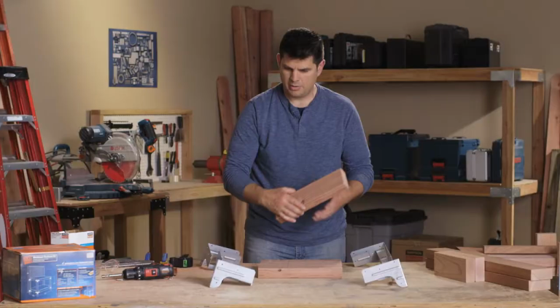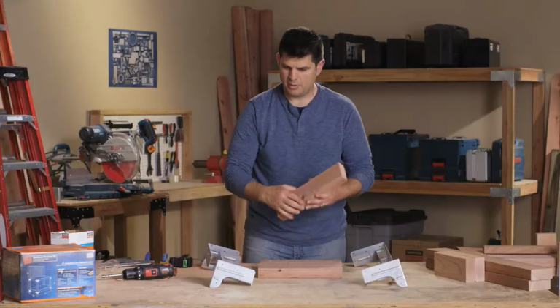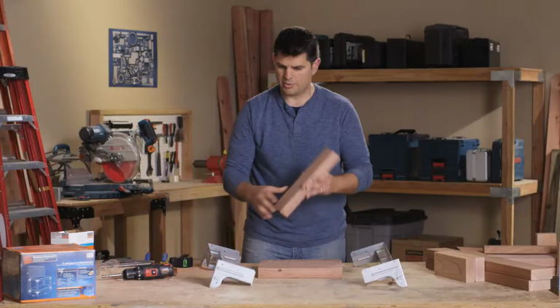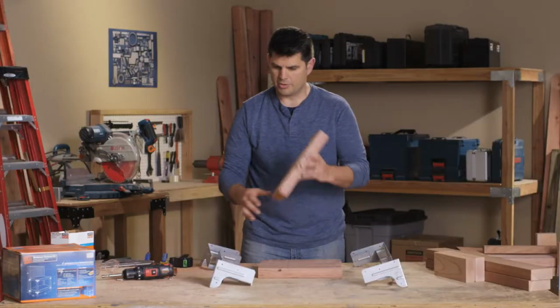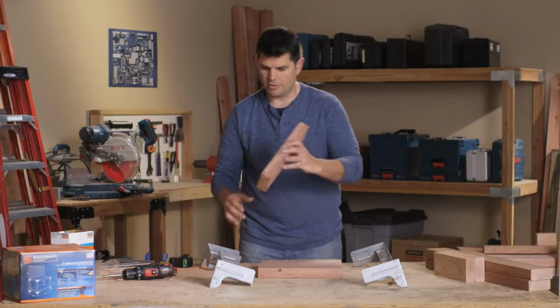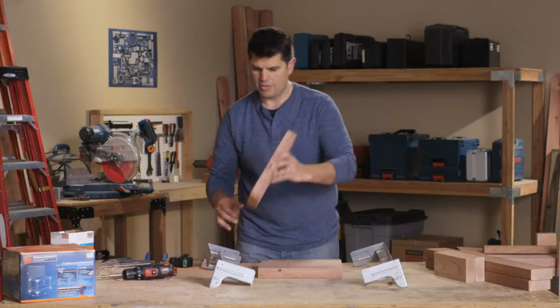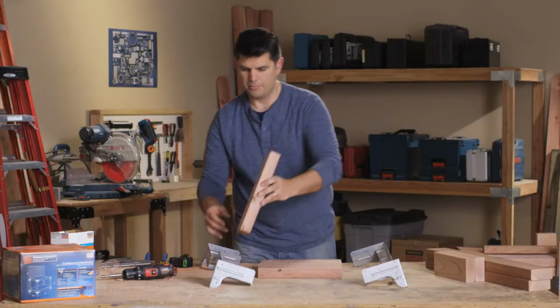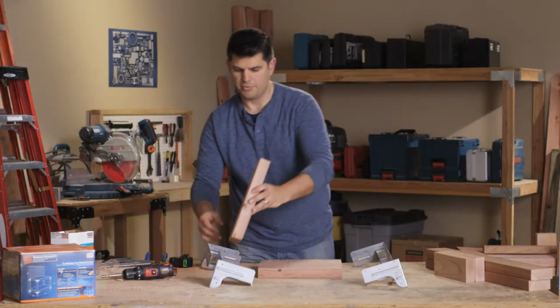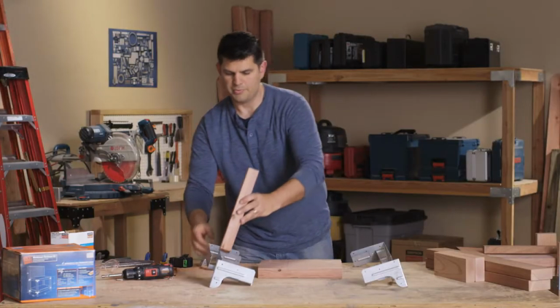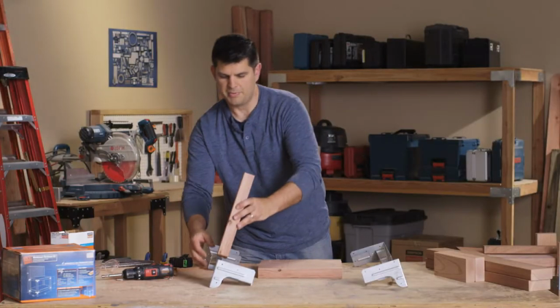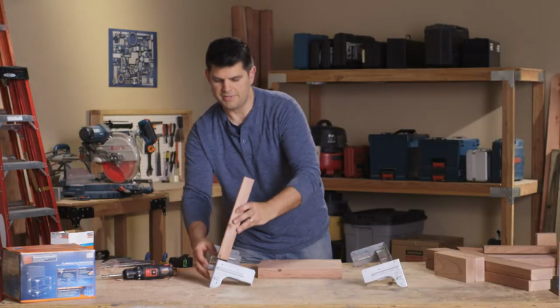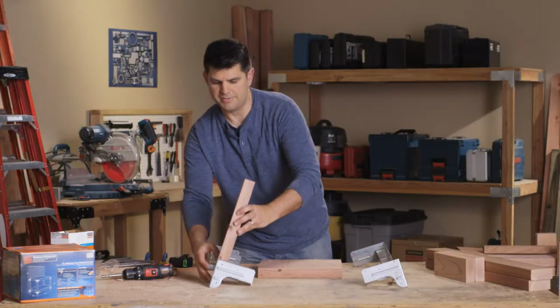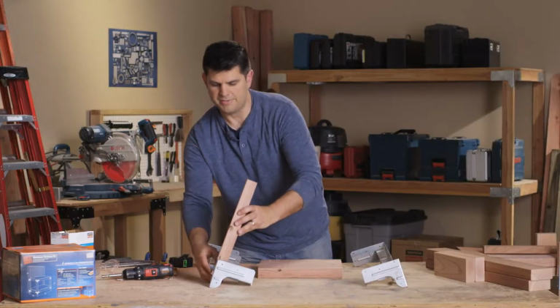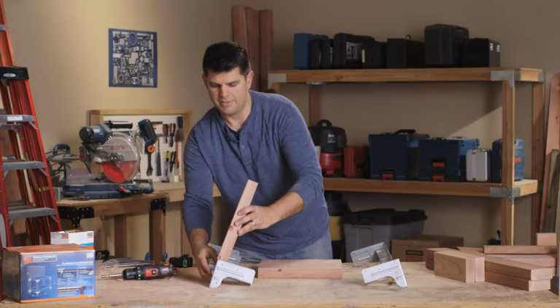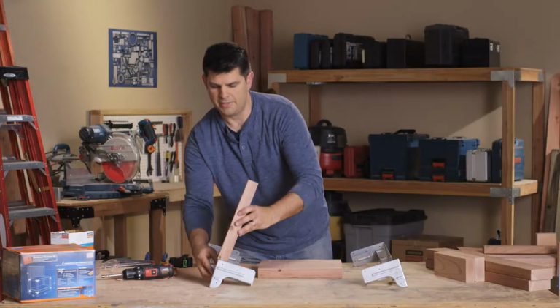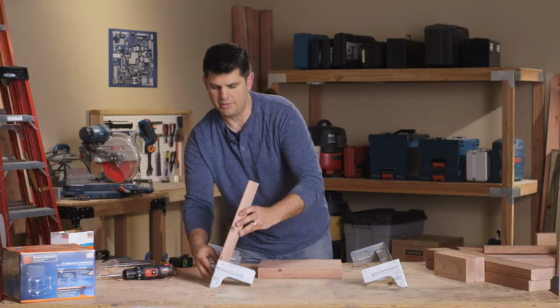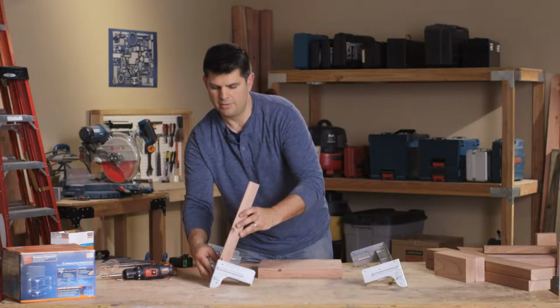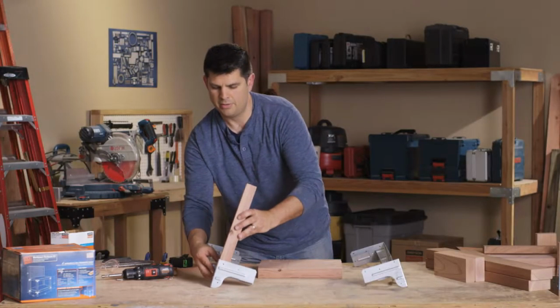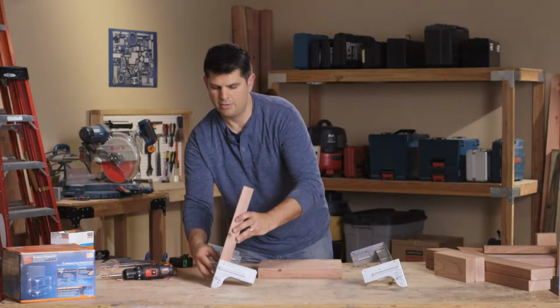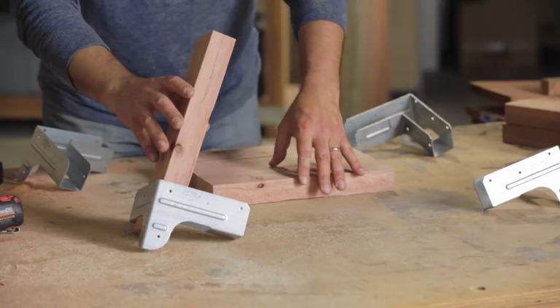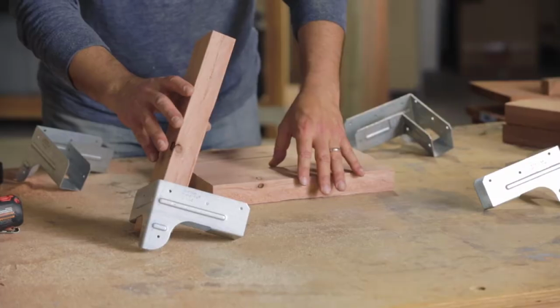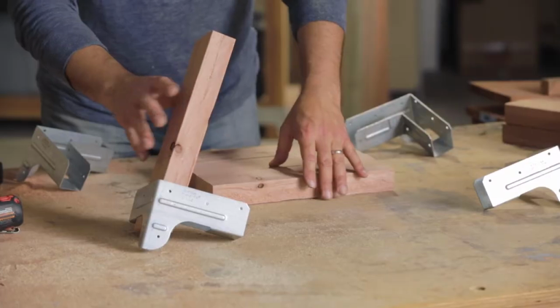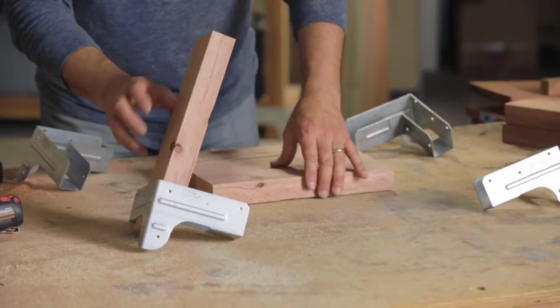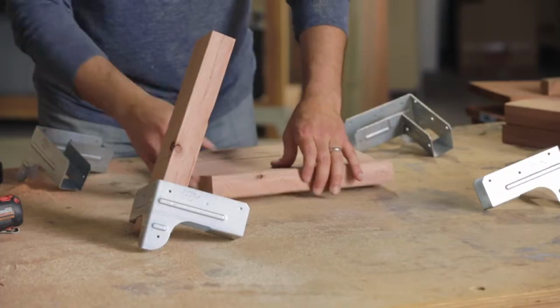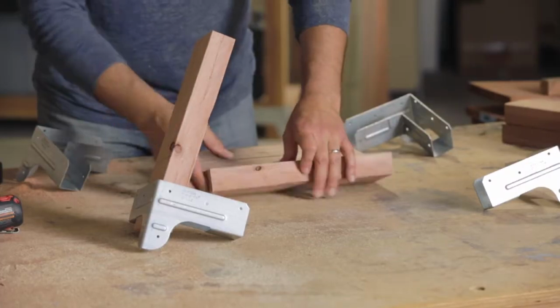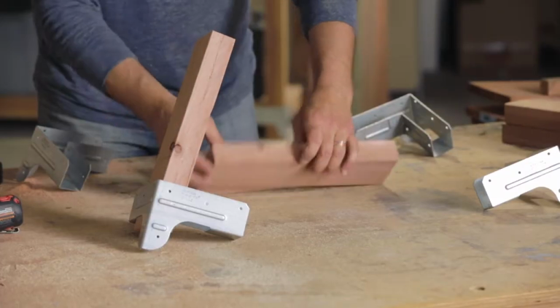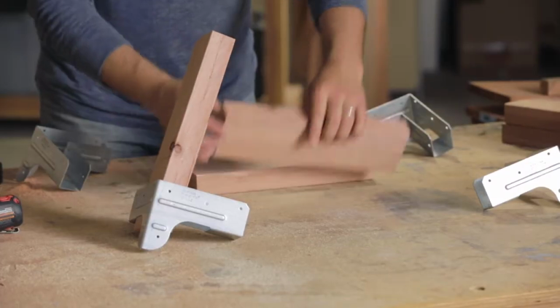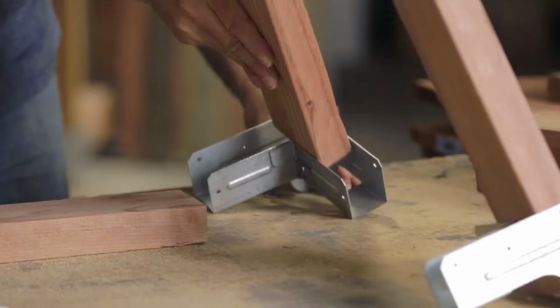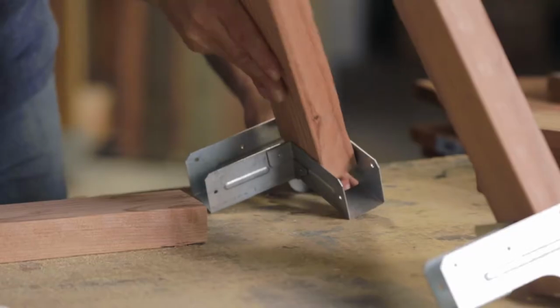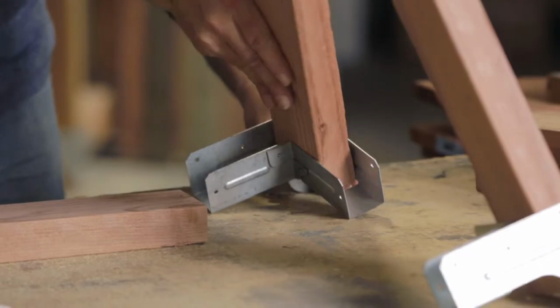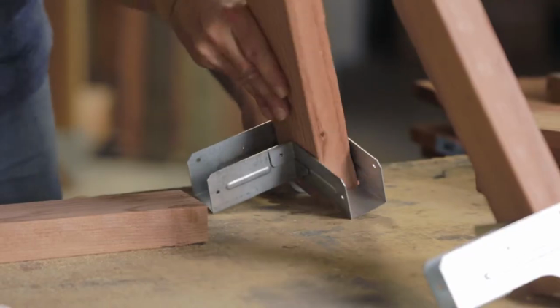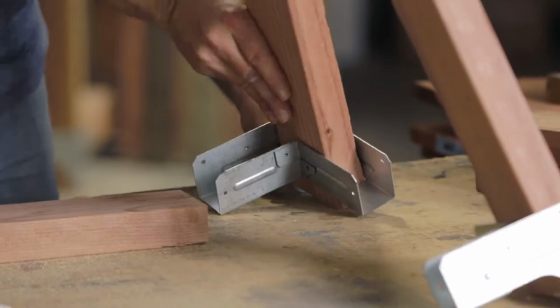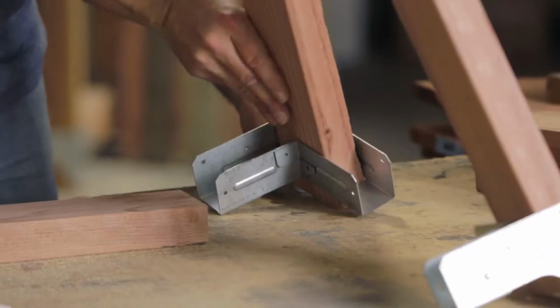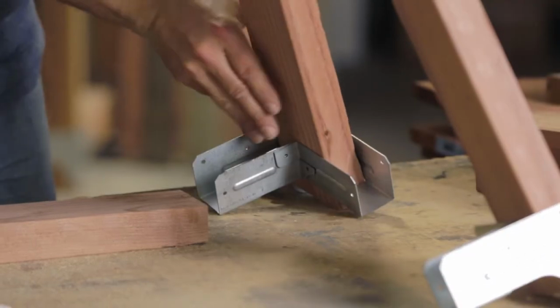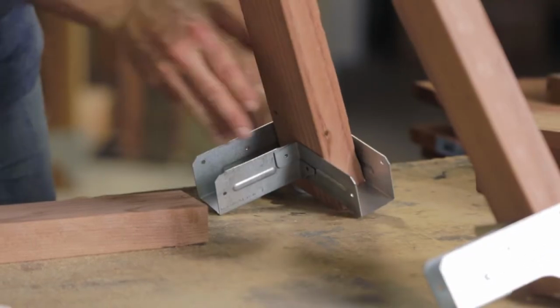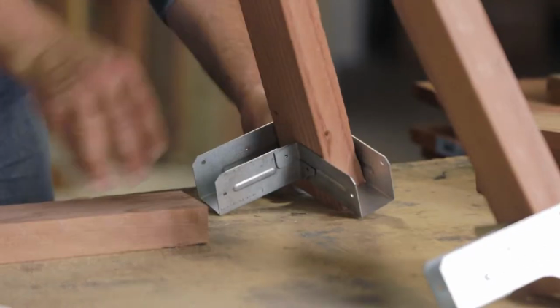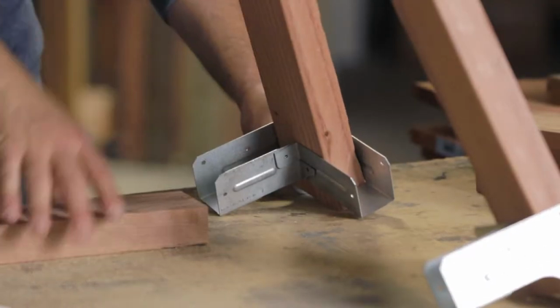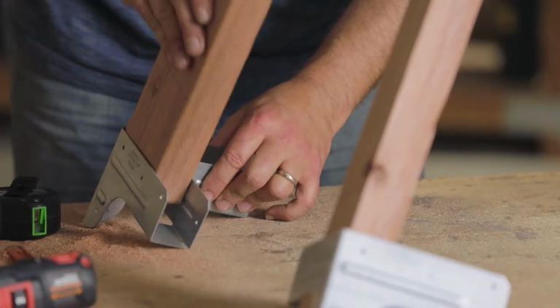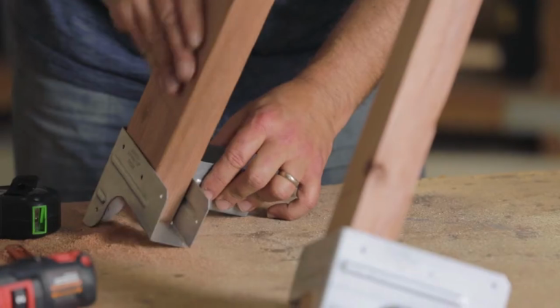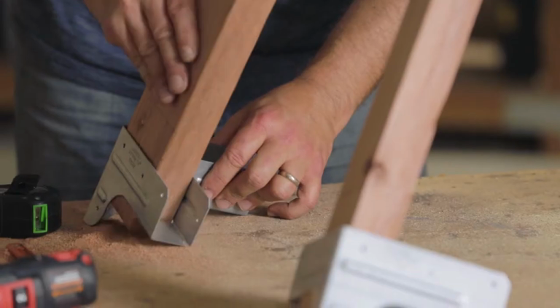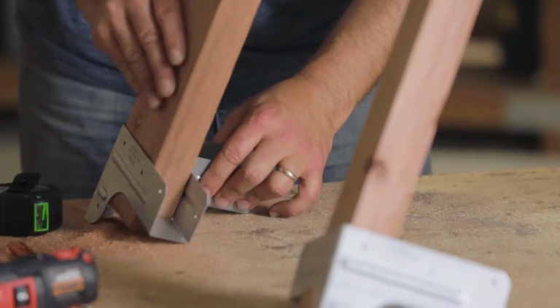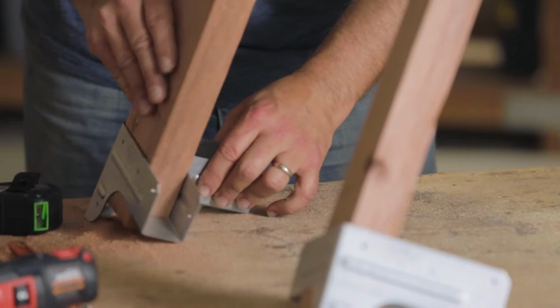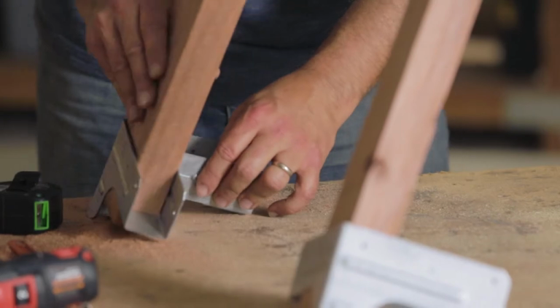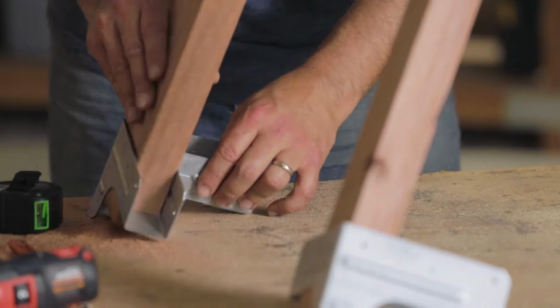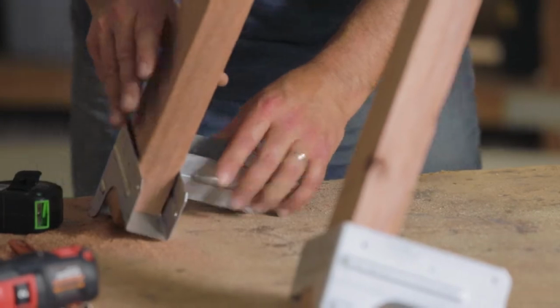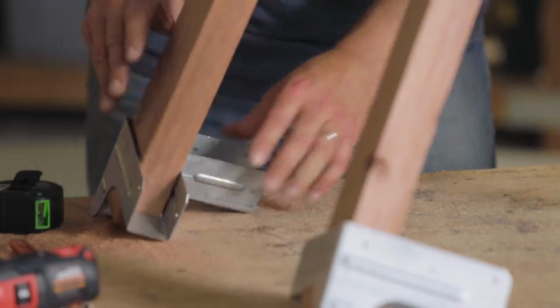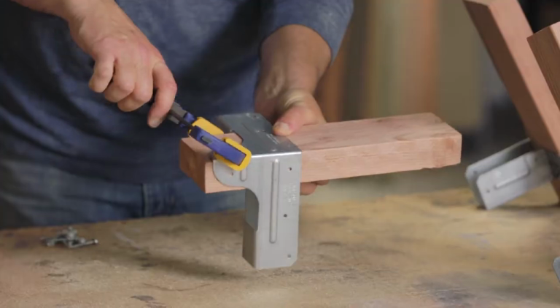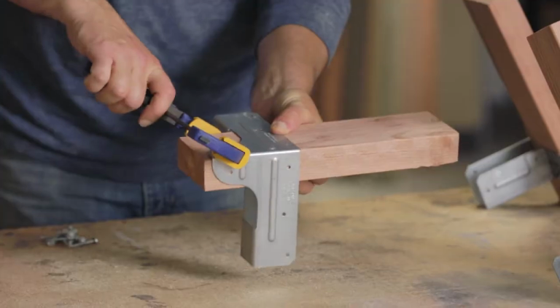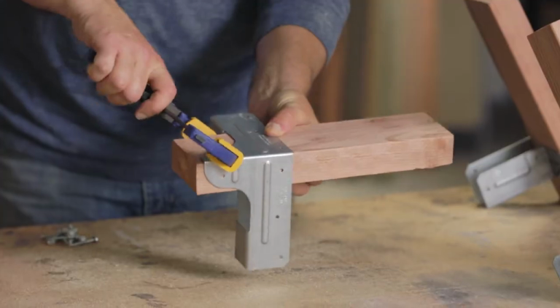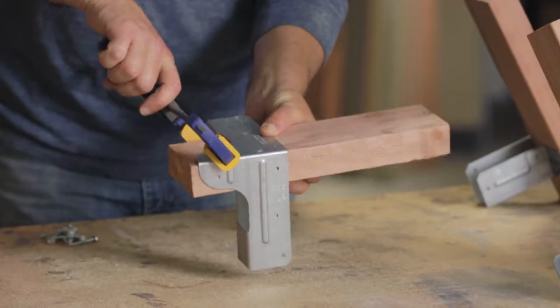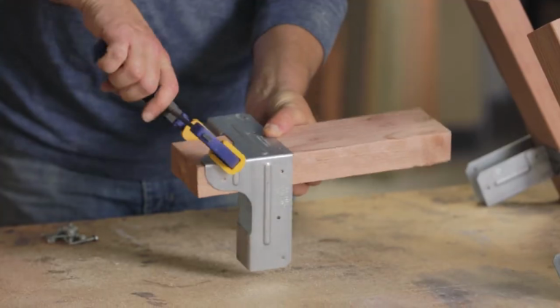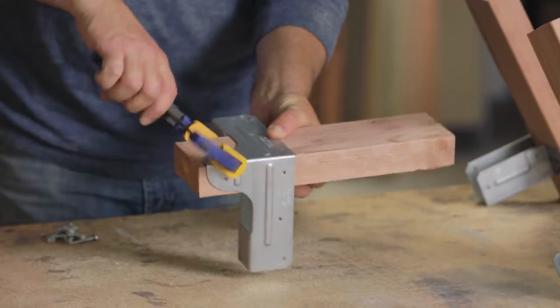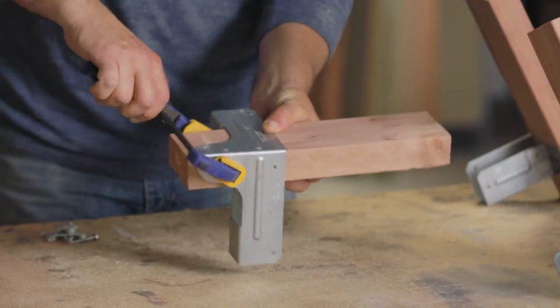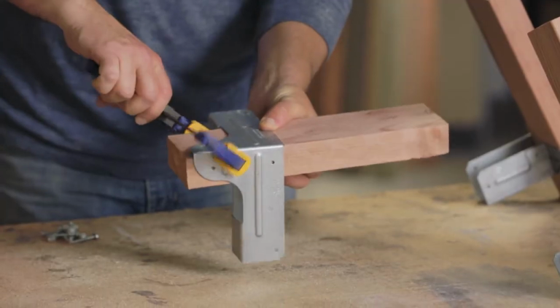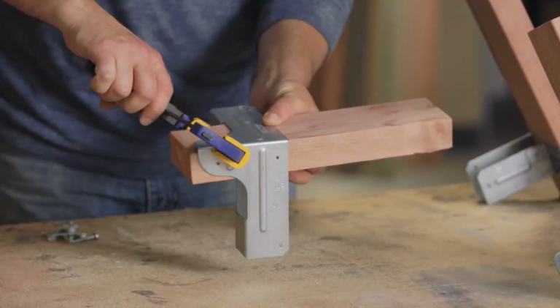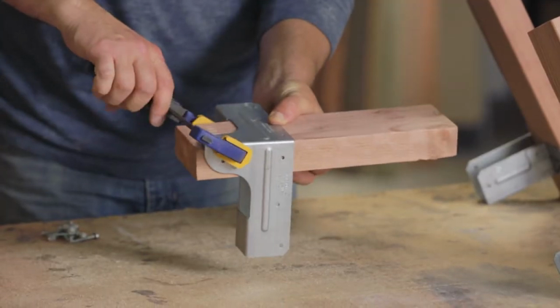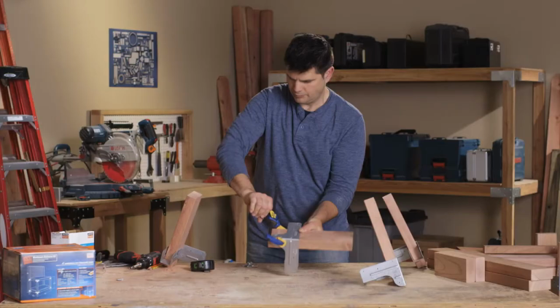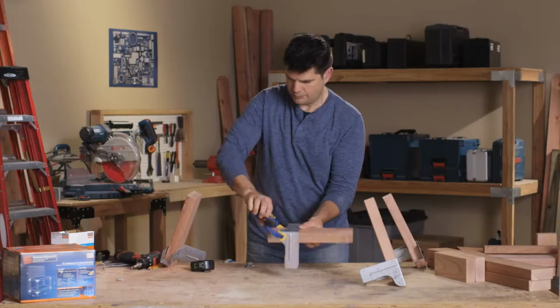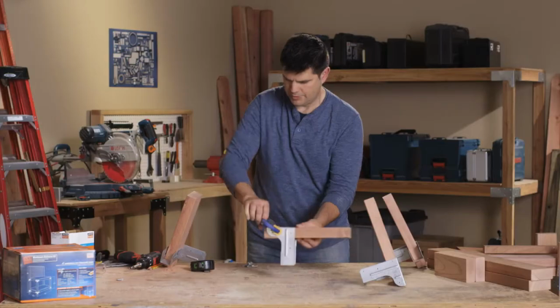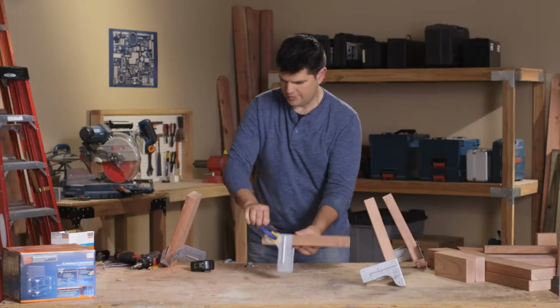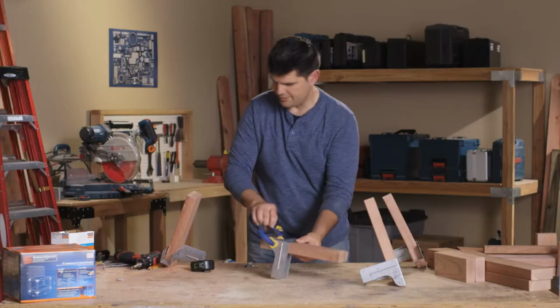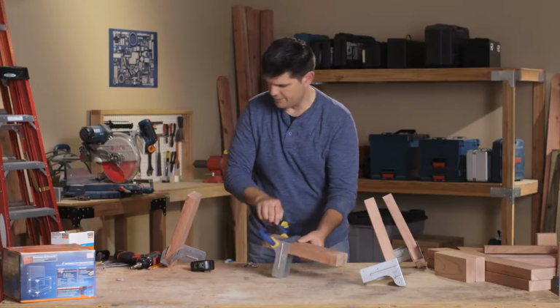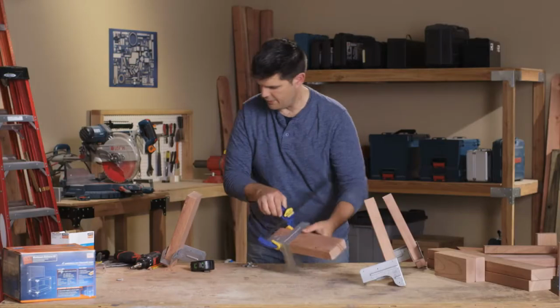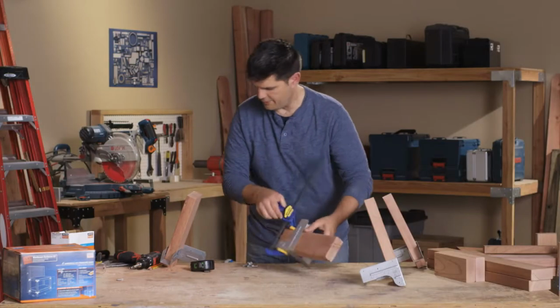We're going to go ahead and put the pieces in there and there. Use our clamp, get nice and tight.